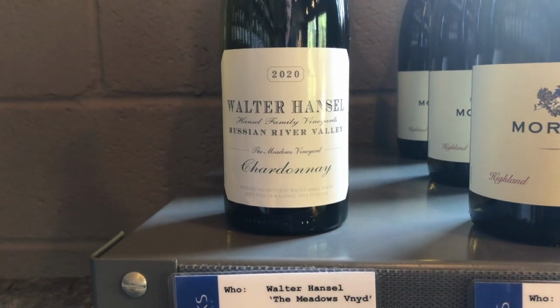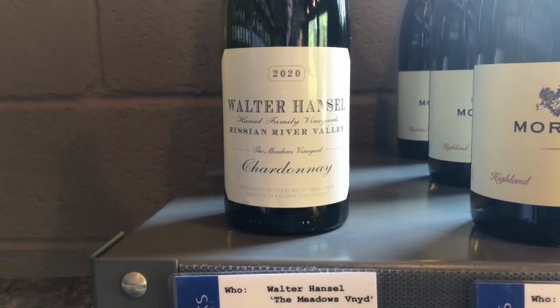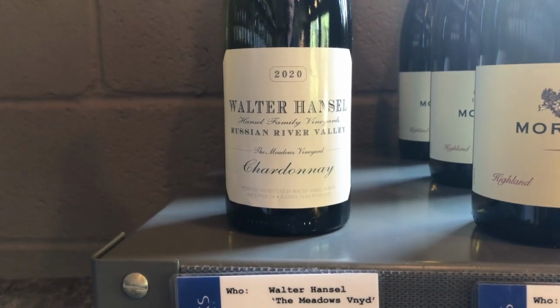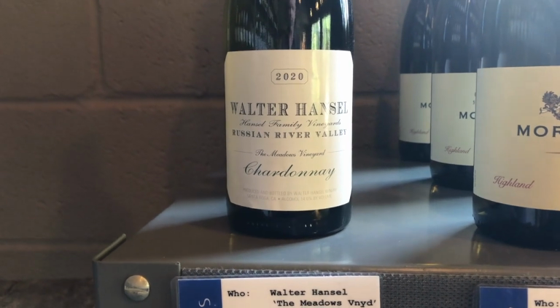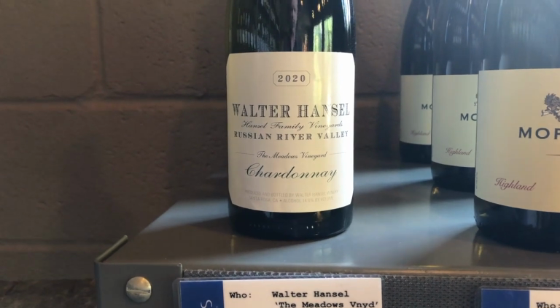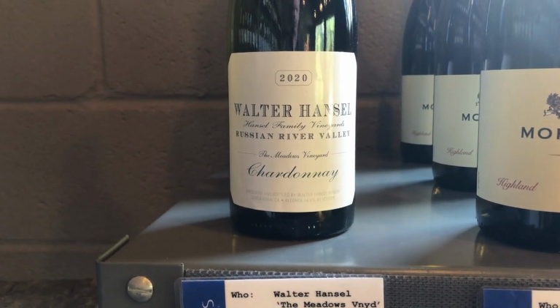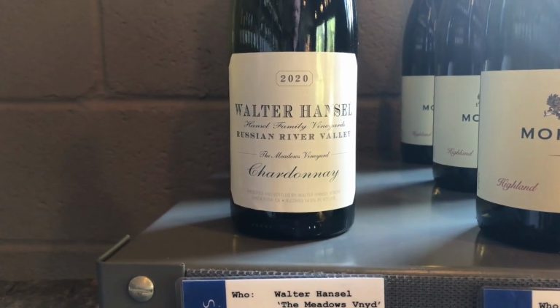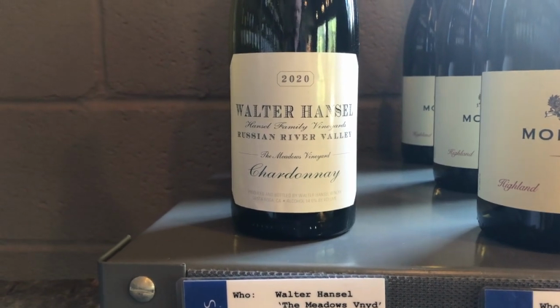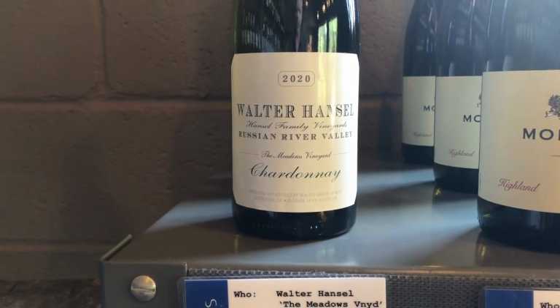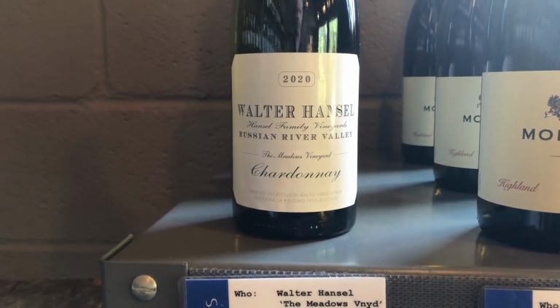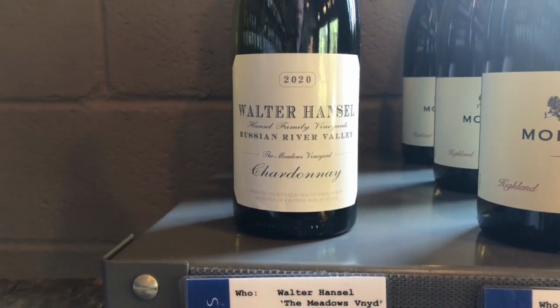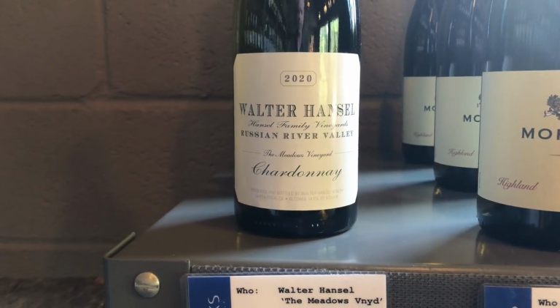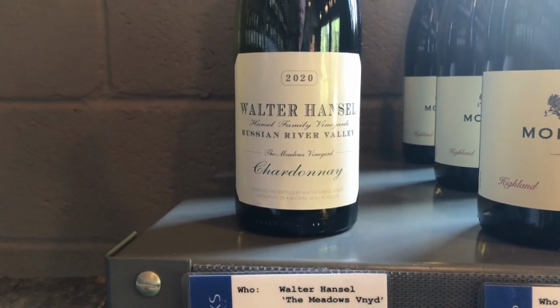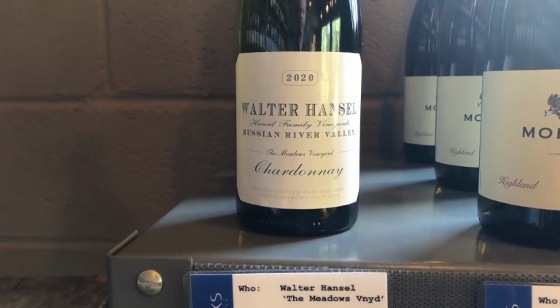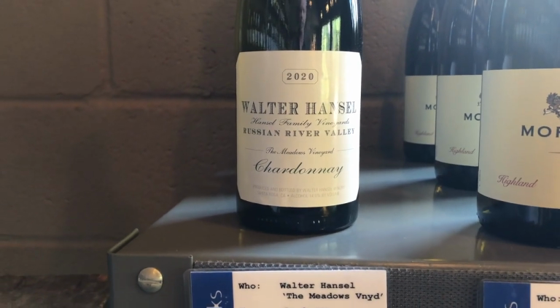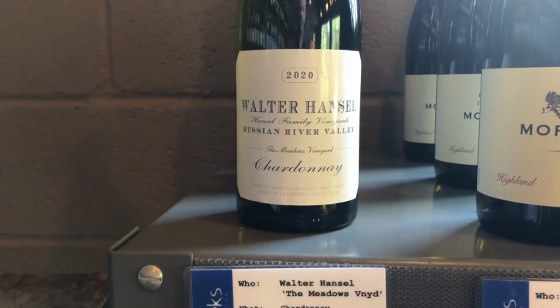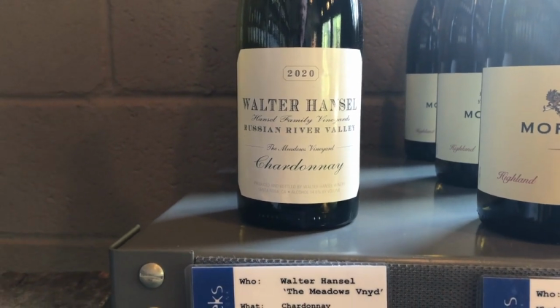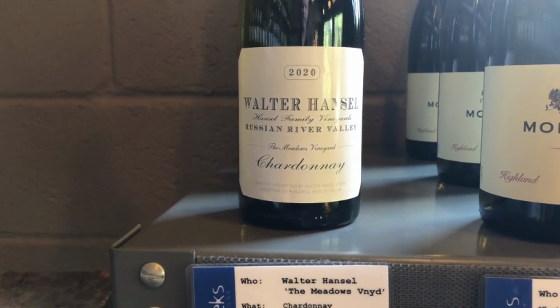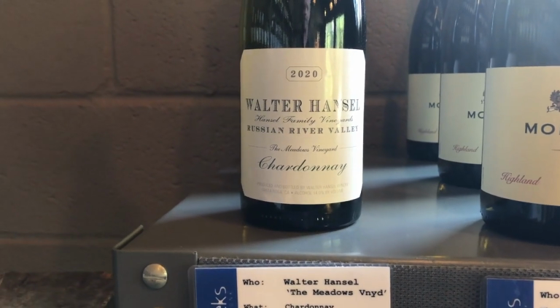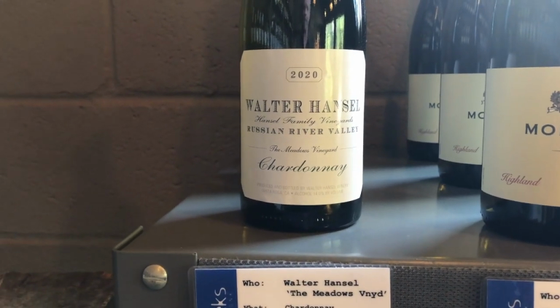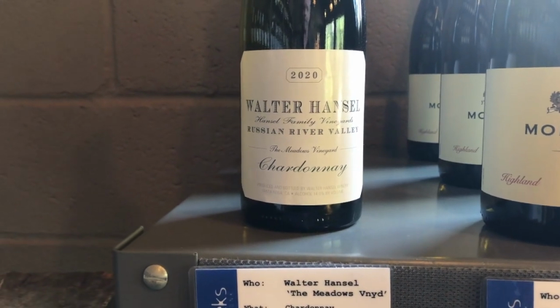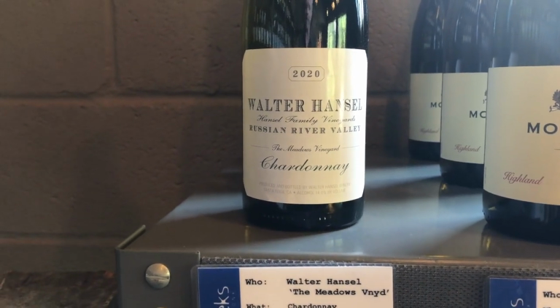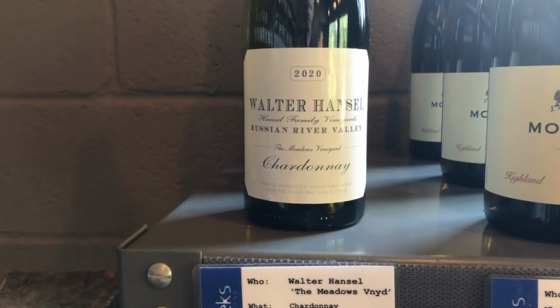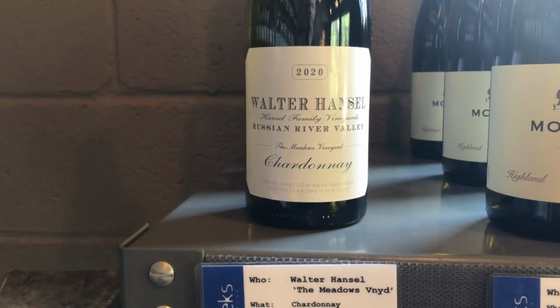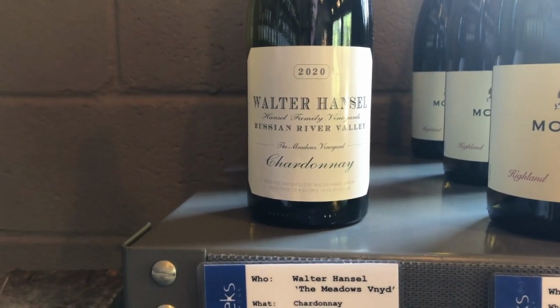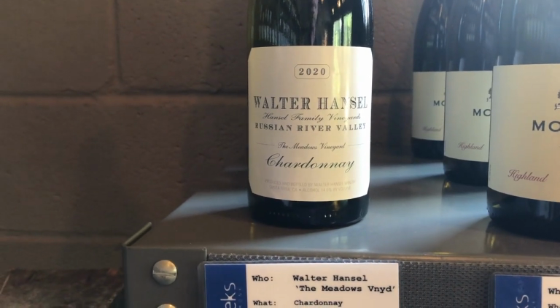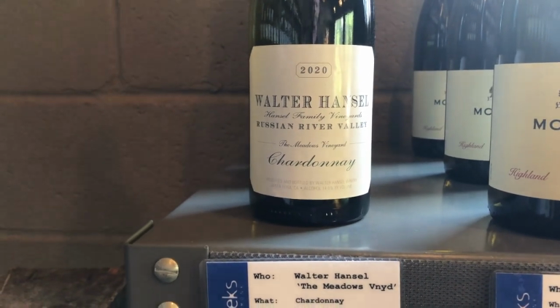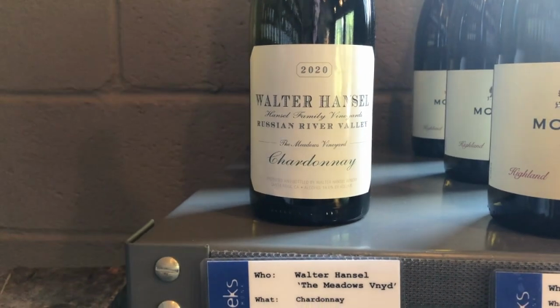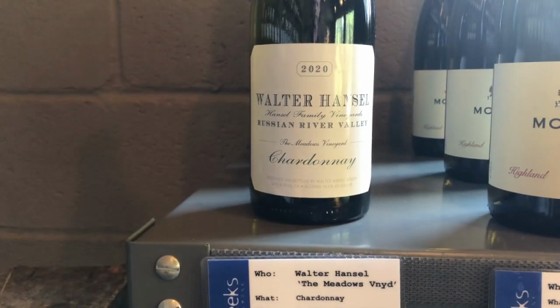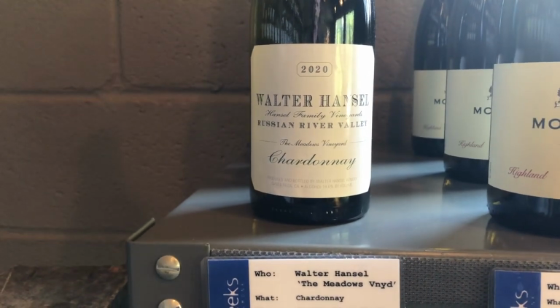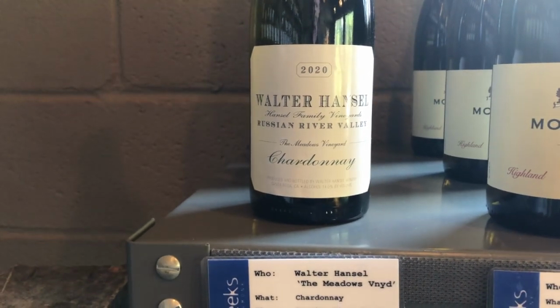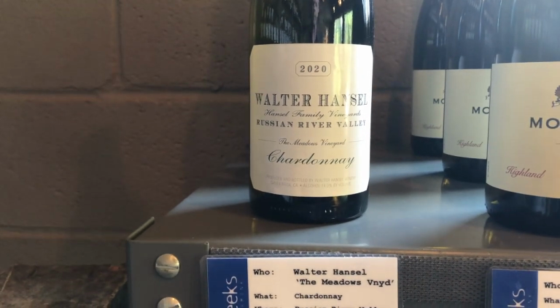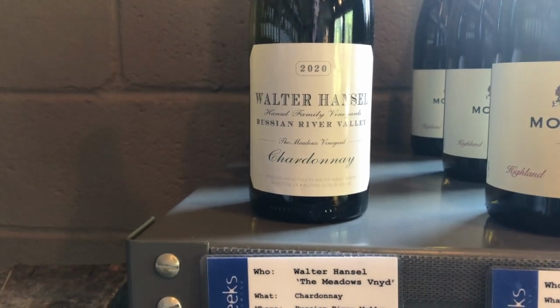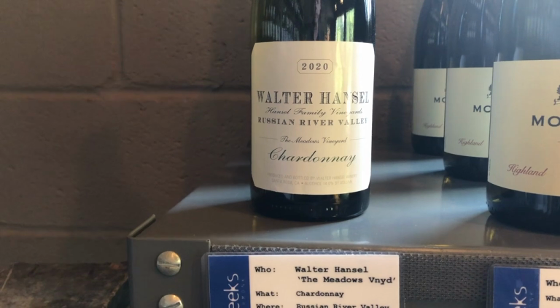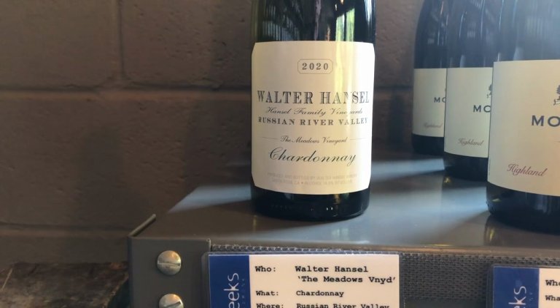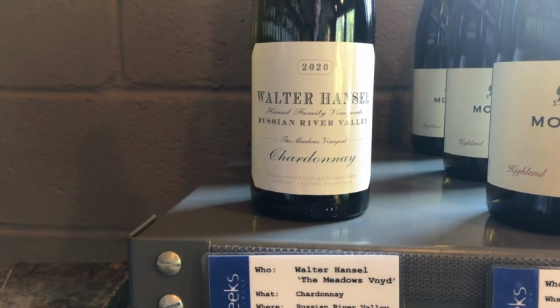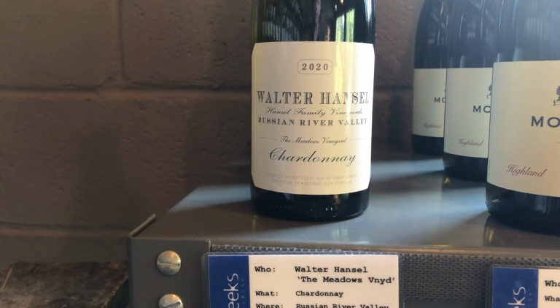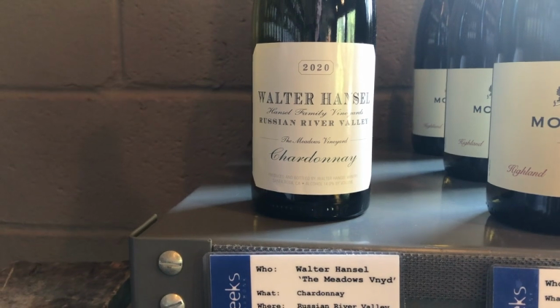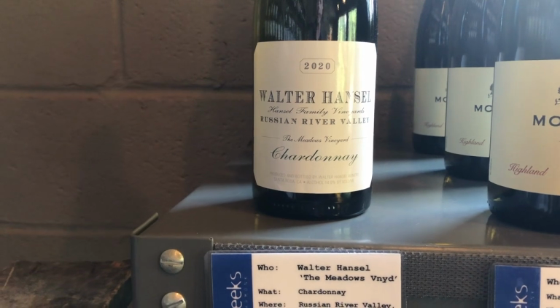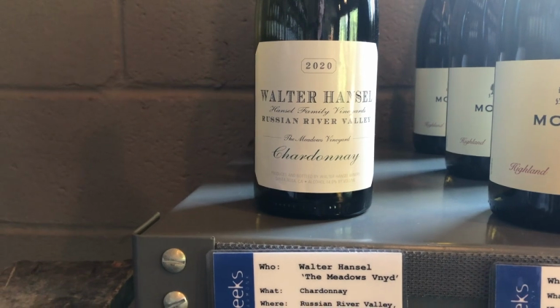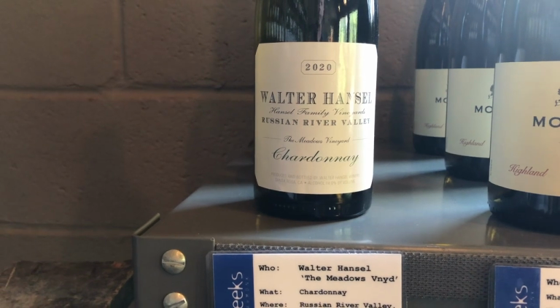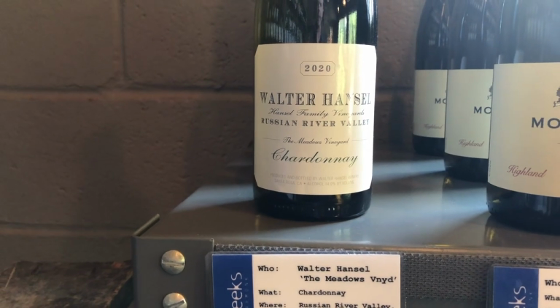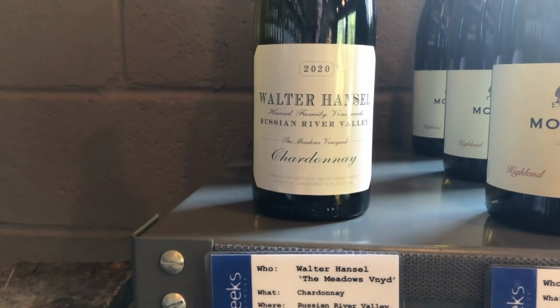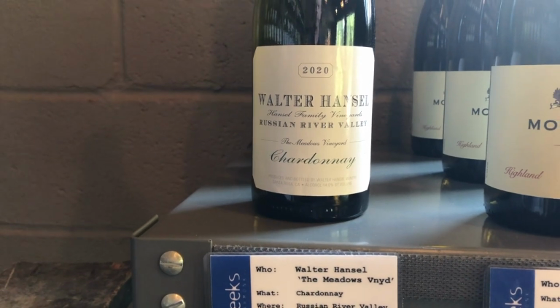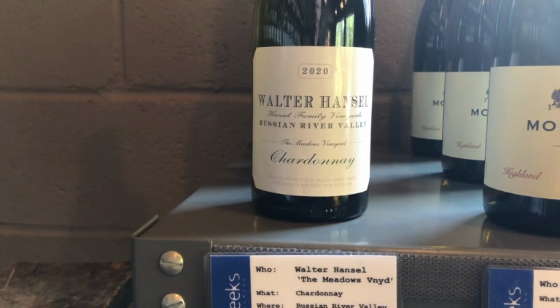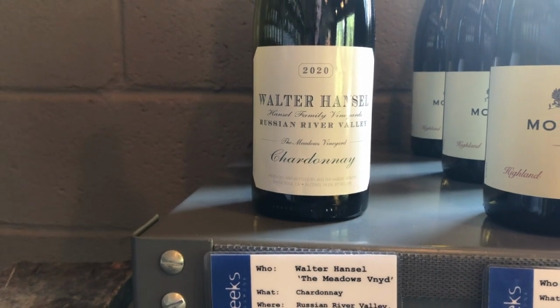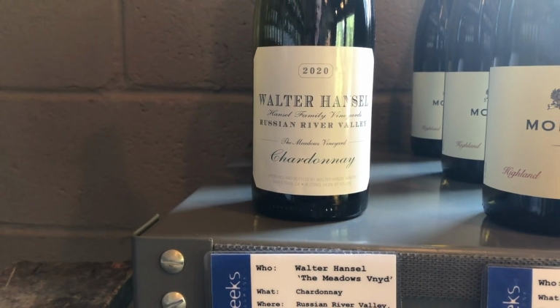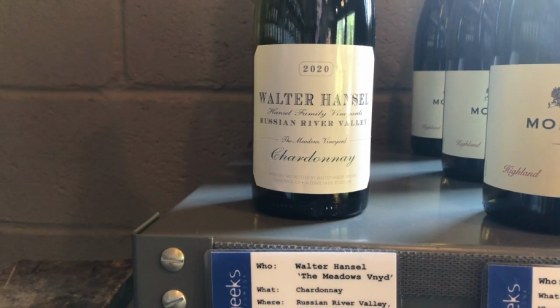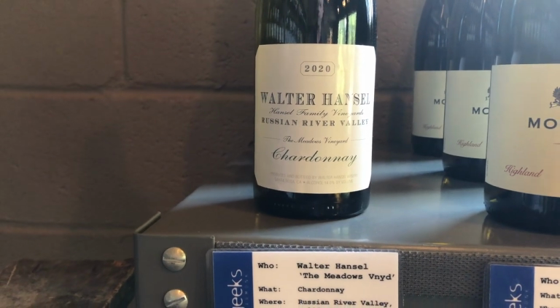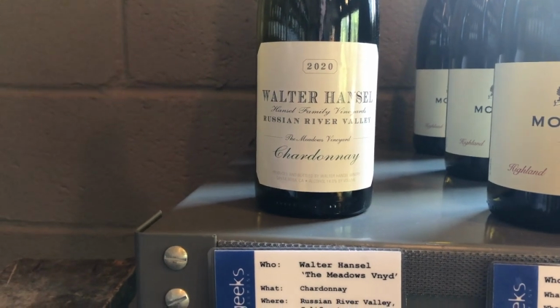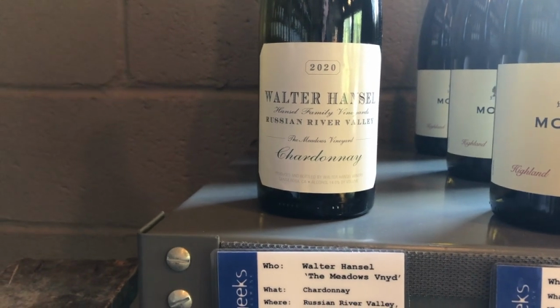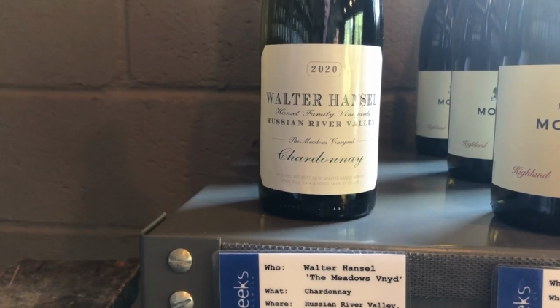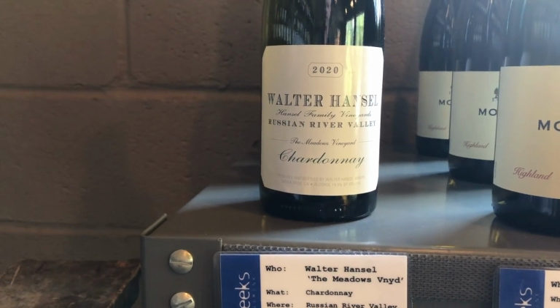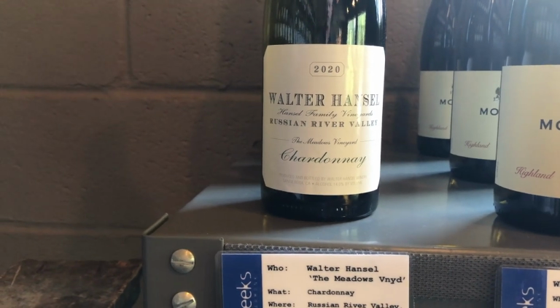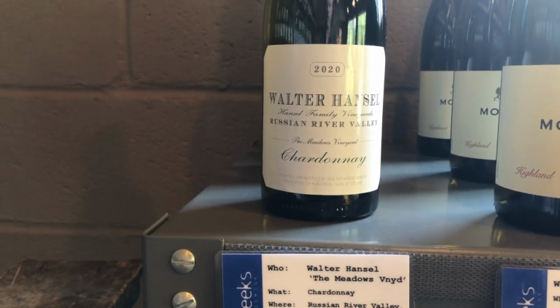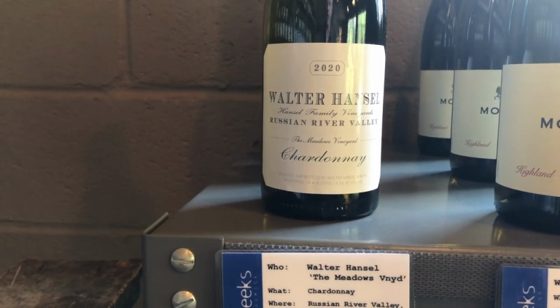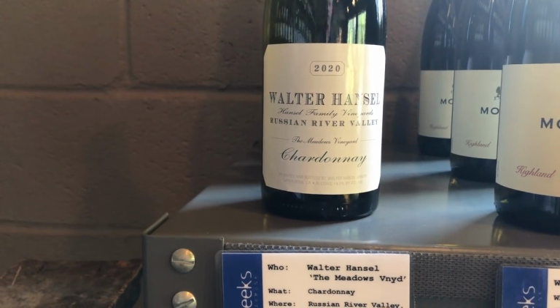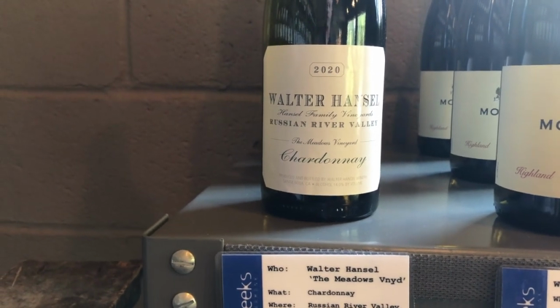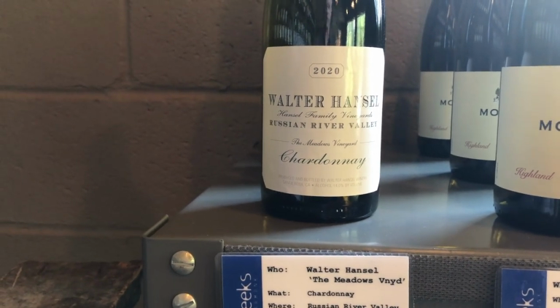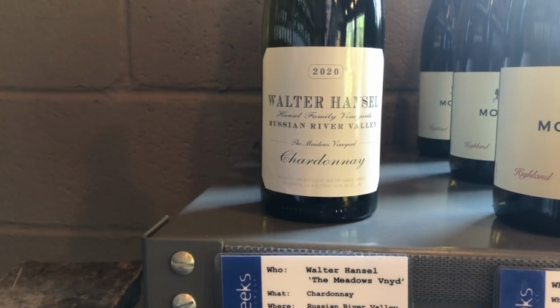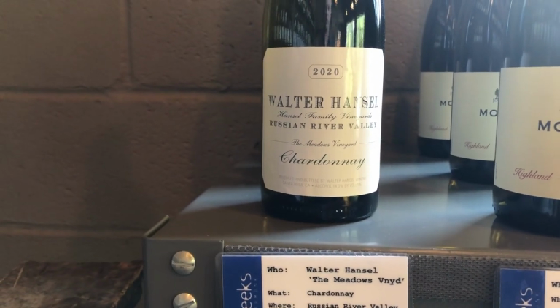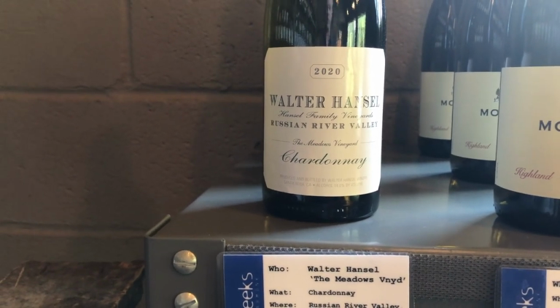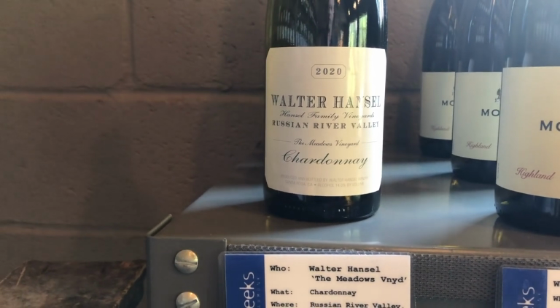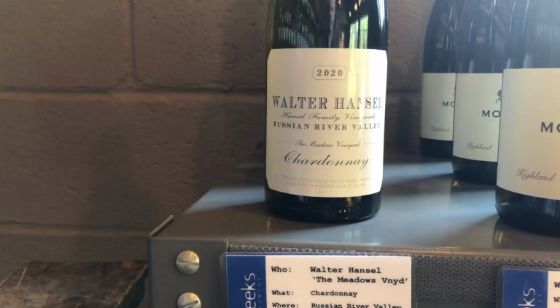This has that lovely buttery peach, pear, apricot, honeysuckle on the nose, hazelnut, and creme brulee.